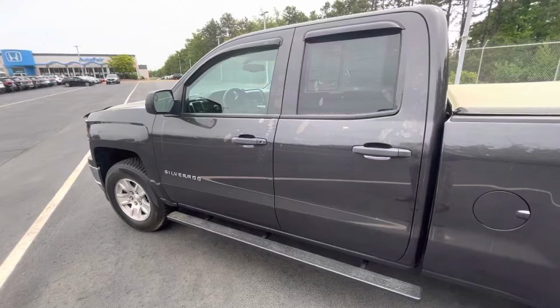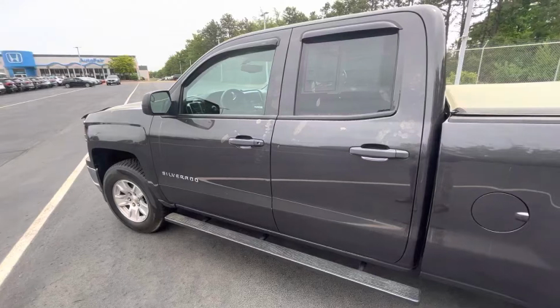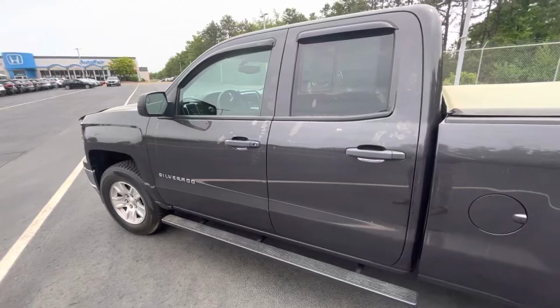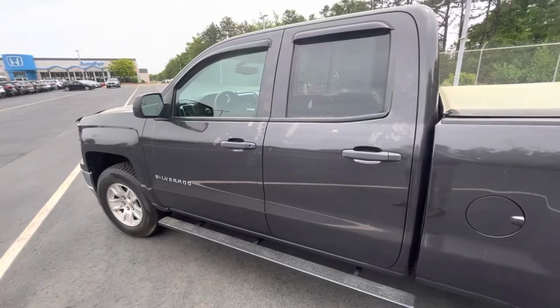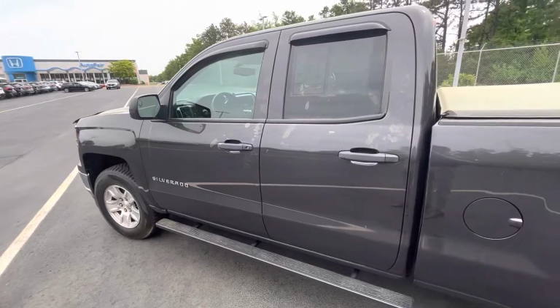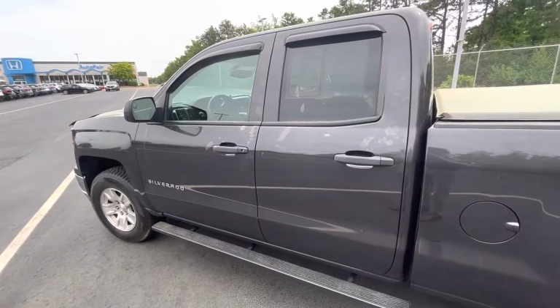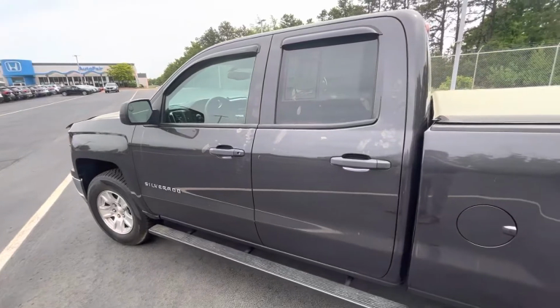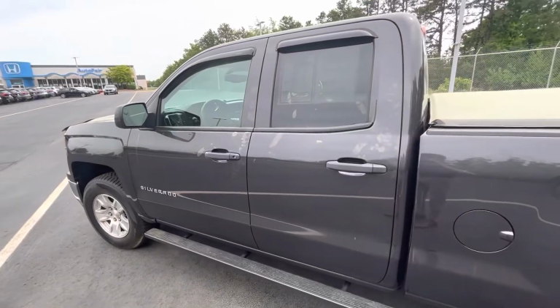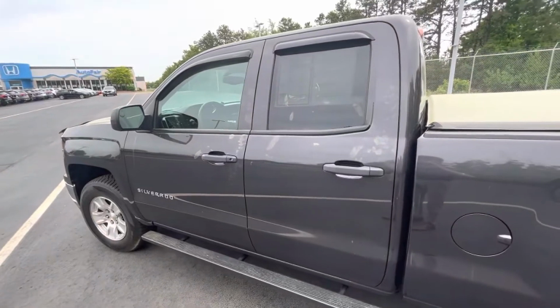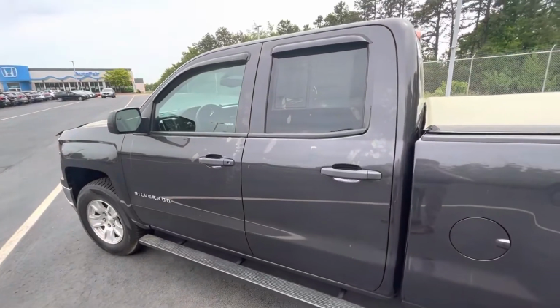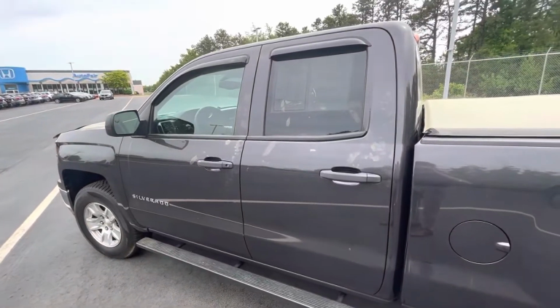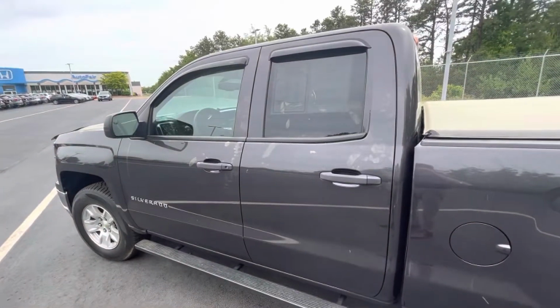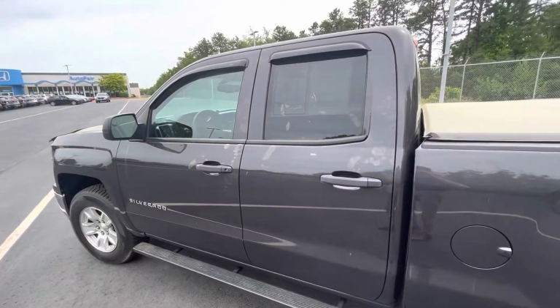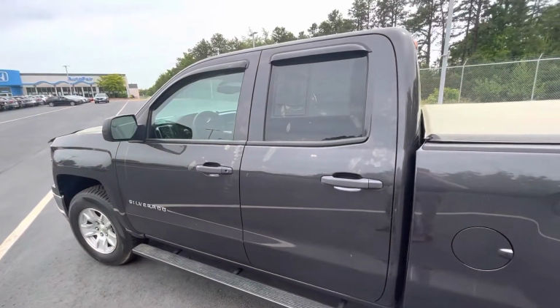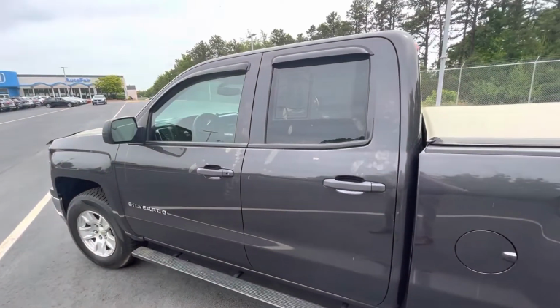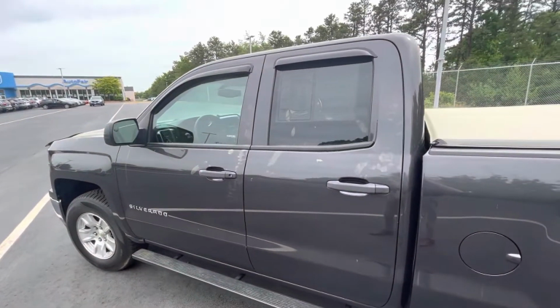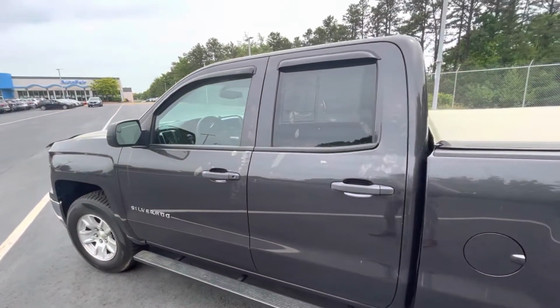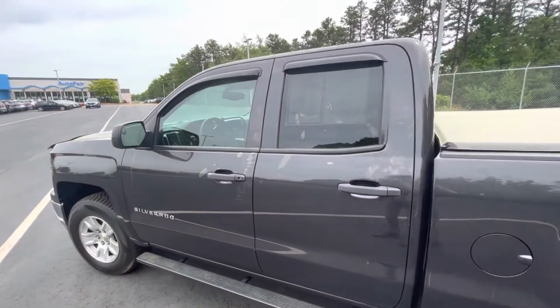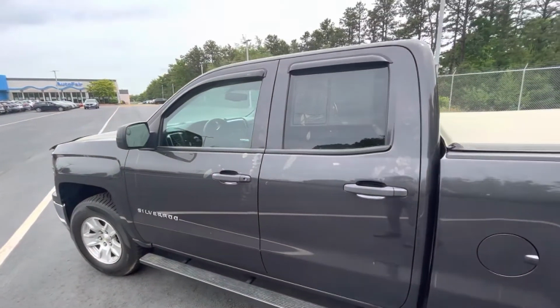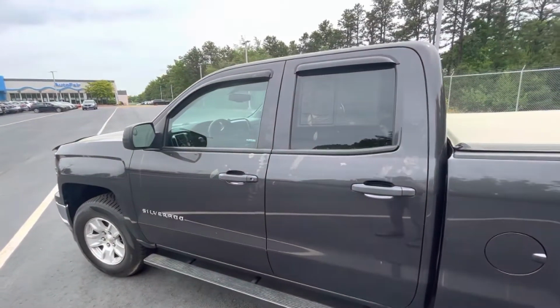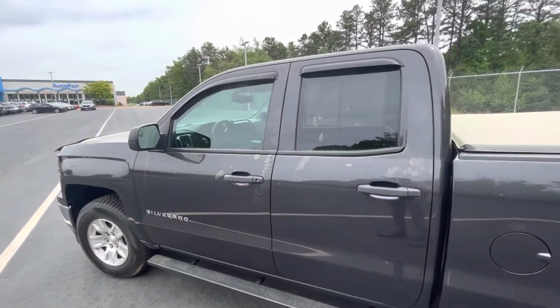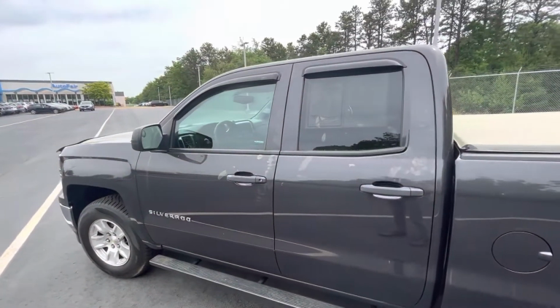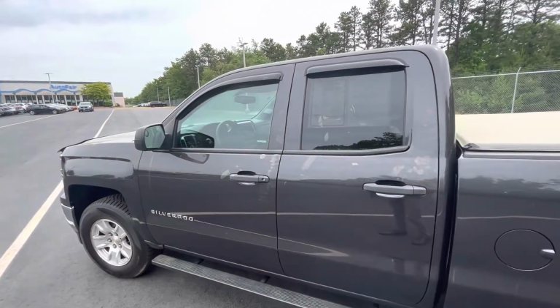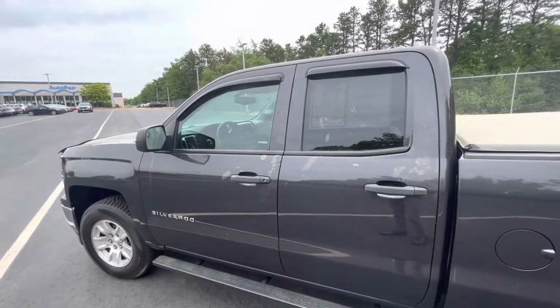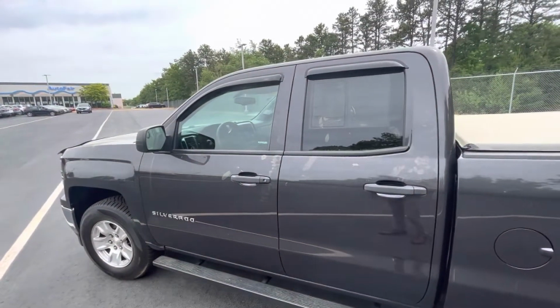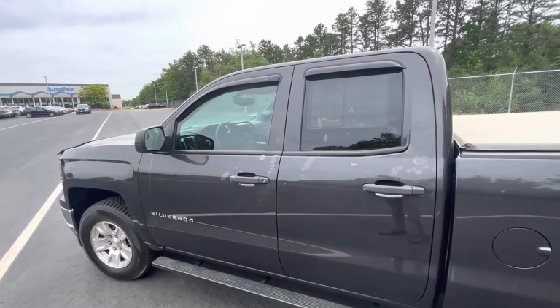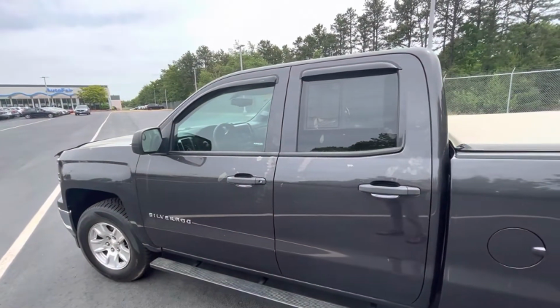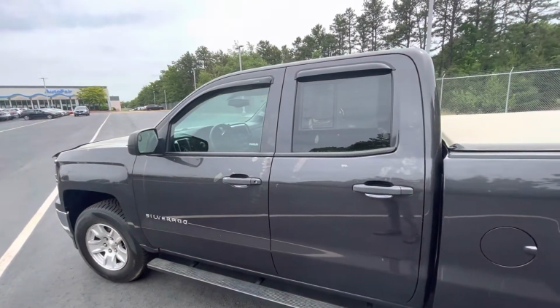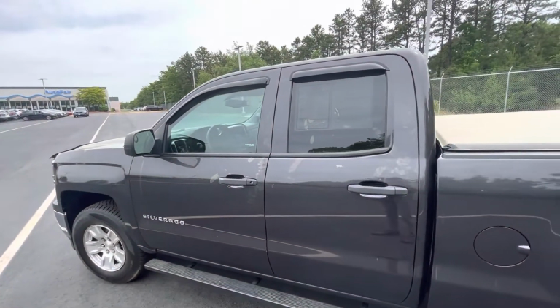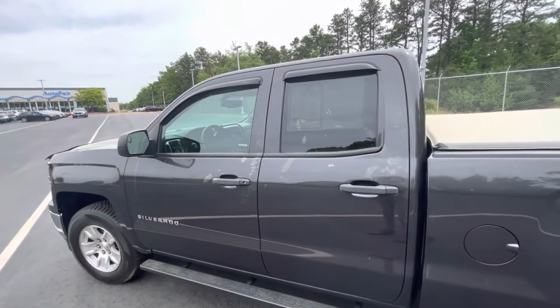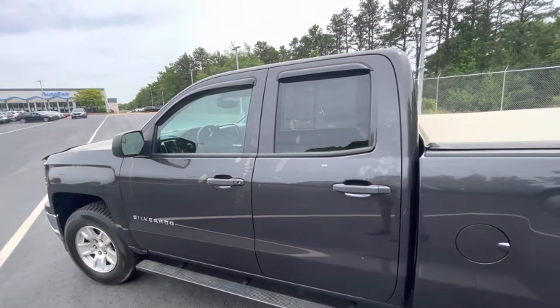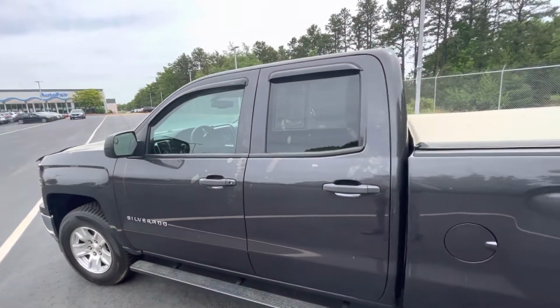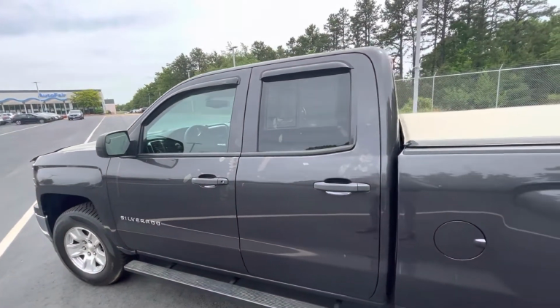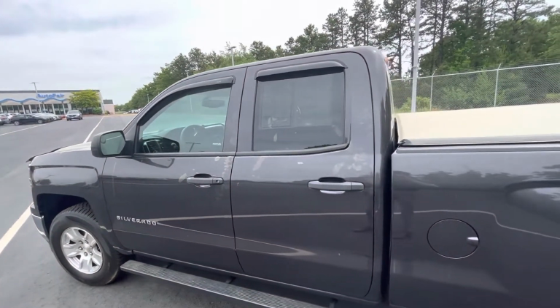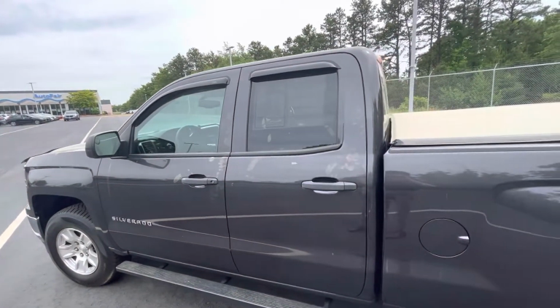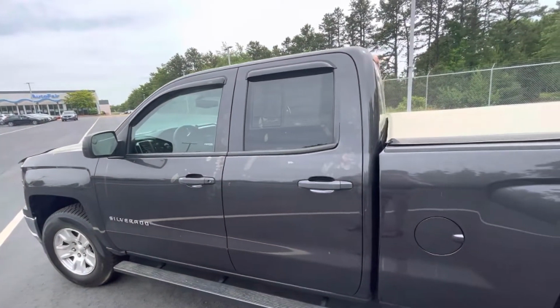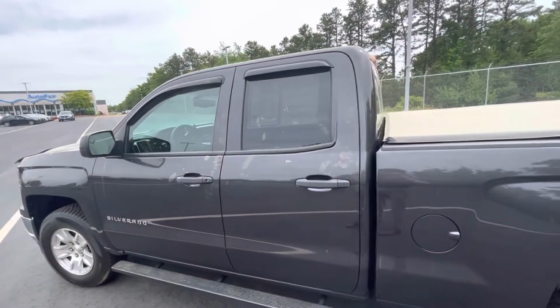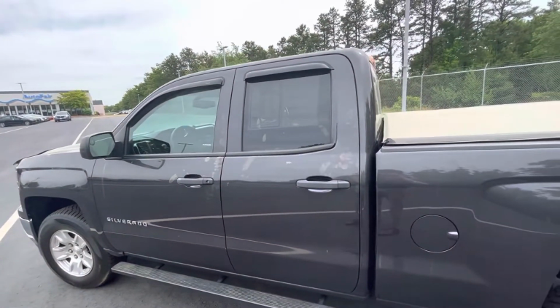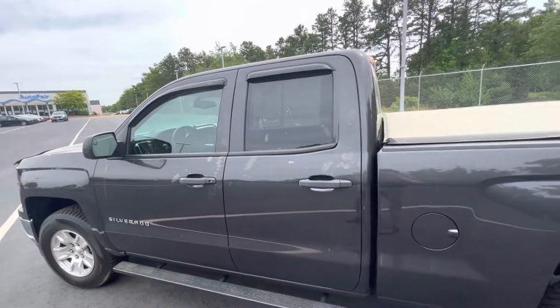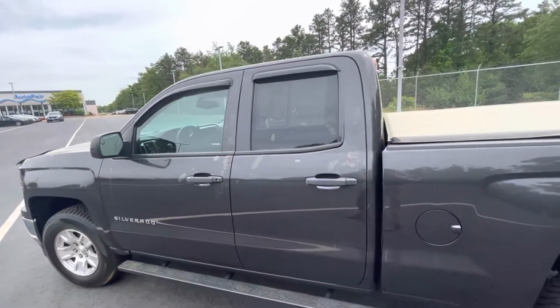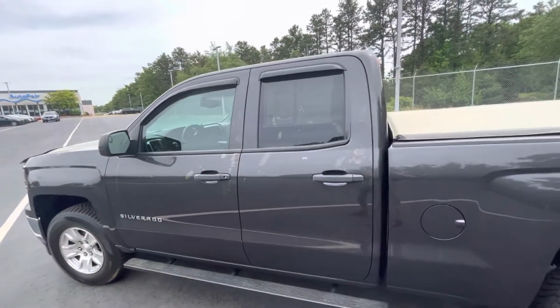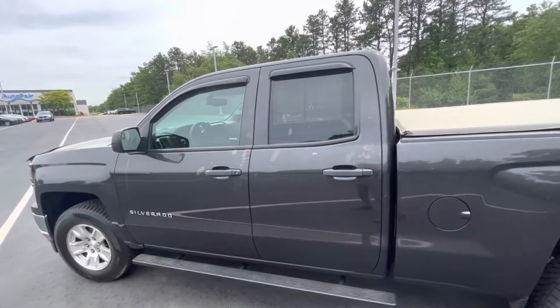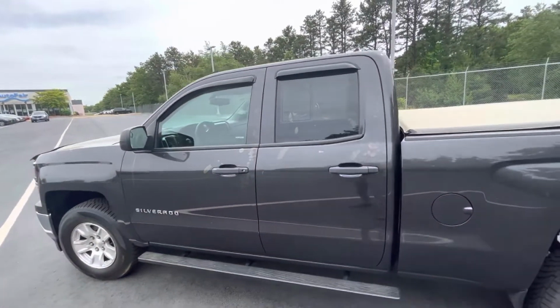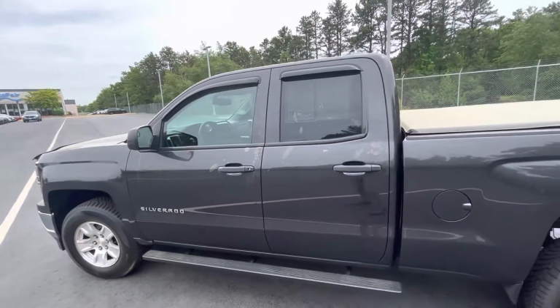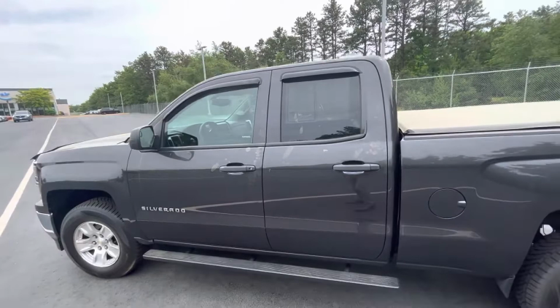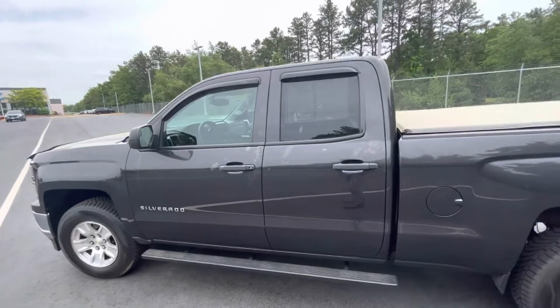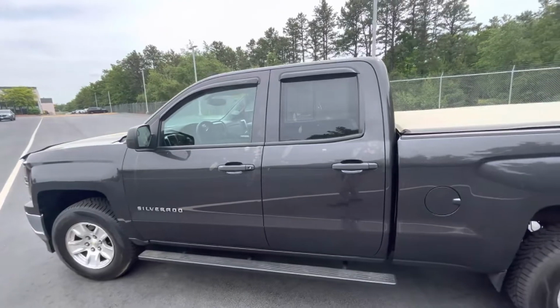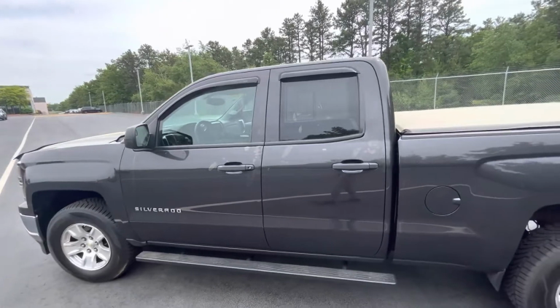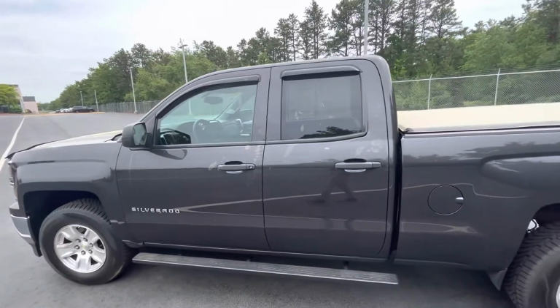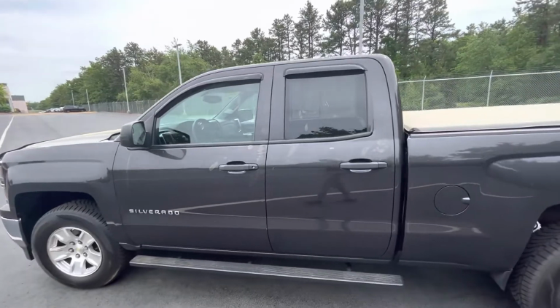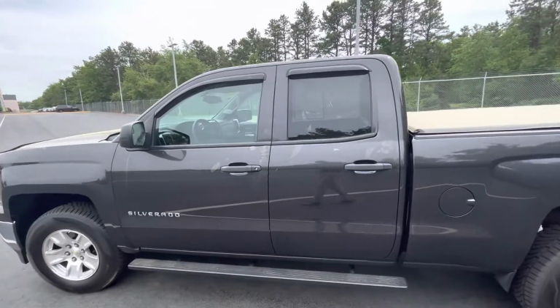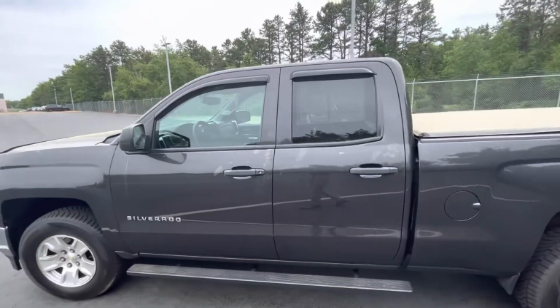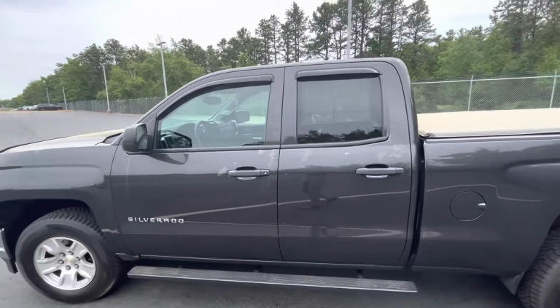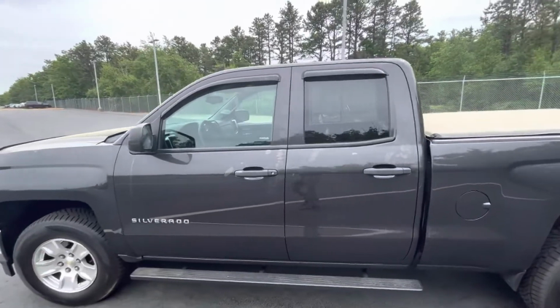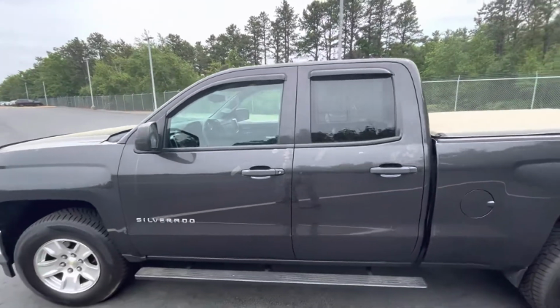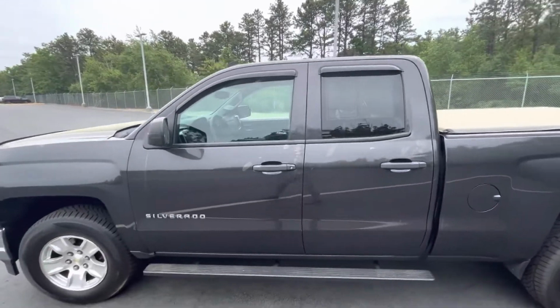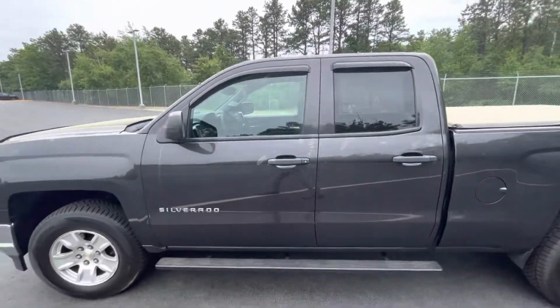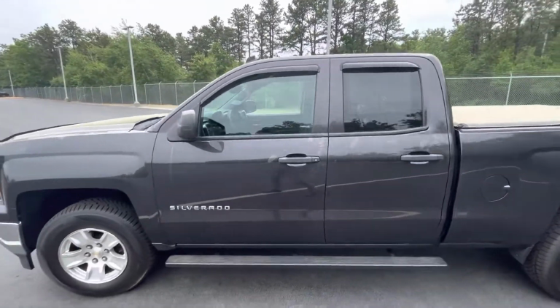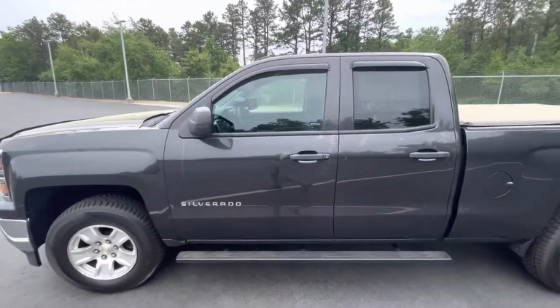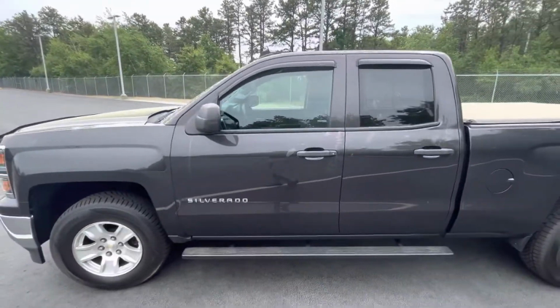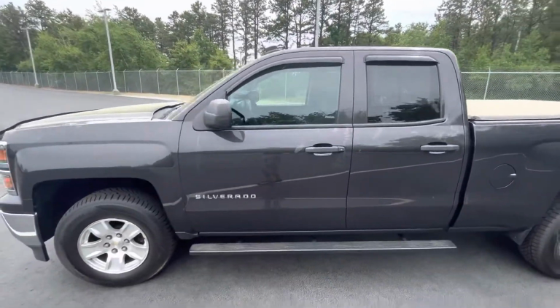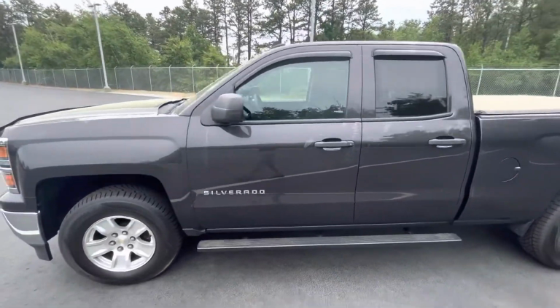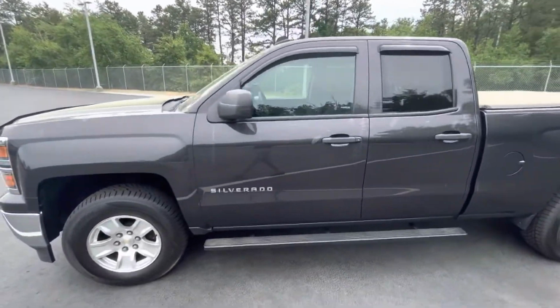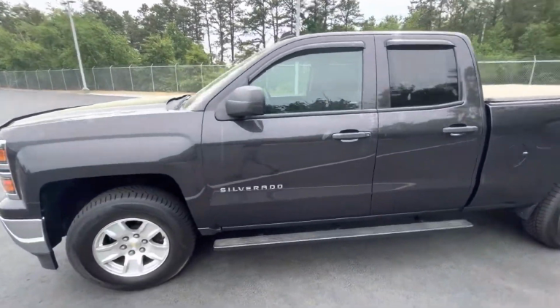How's it going Dawson? Nico from Autofare Honda, just doing a quick walk around on the 2014 Chevy Silverado 1500 LT.